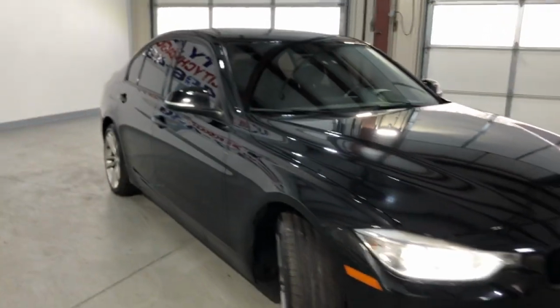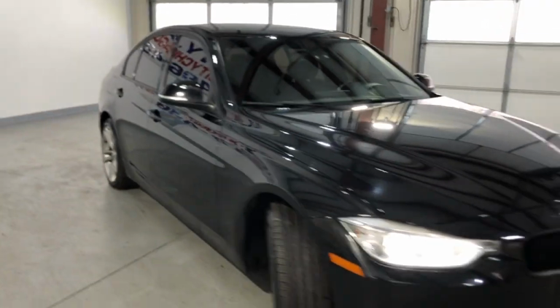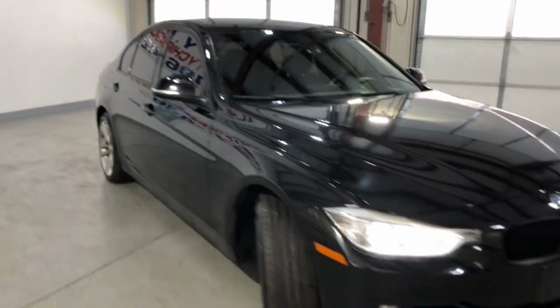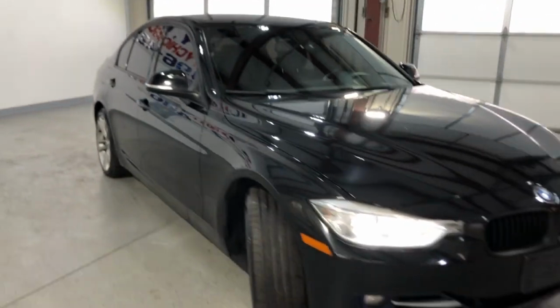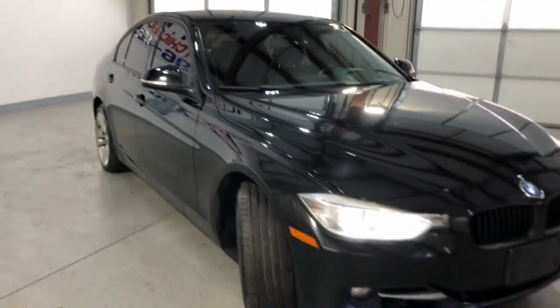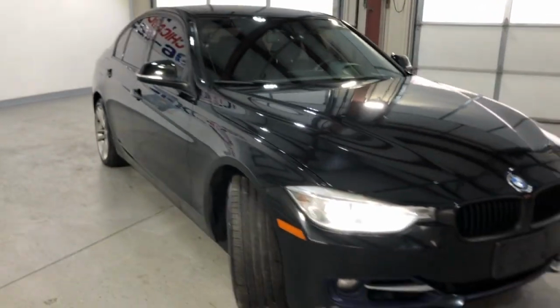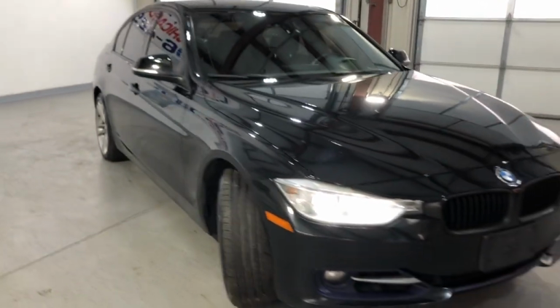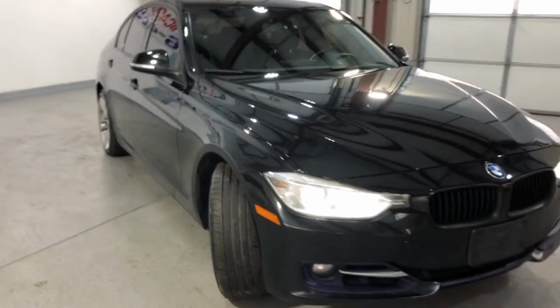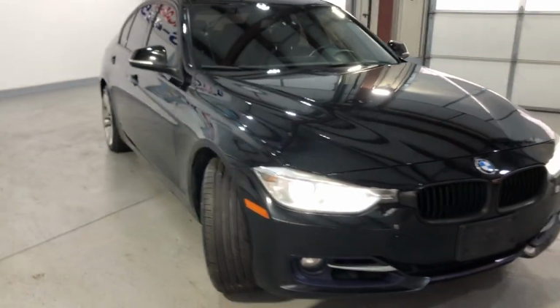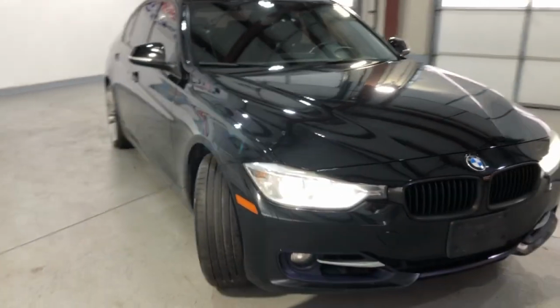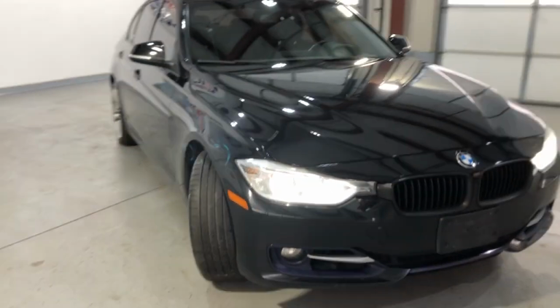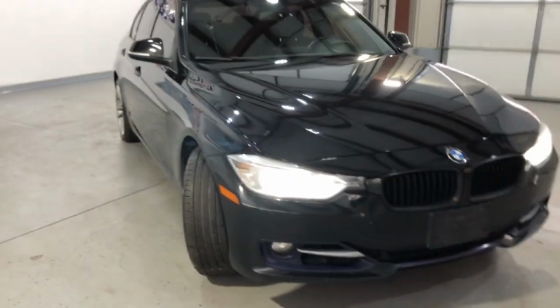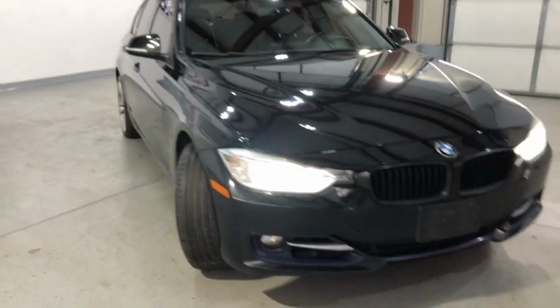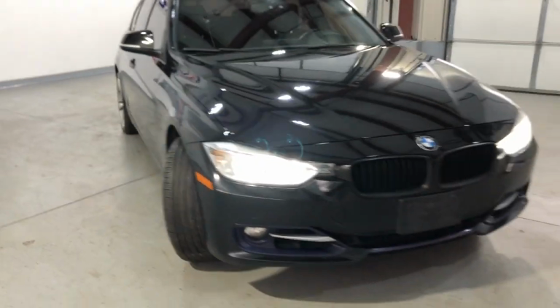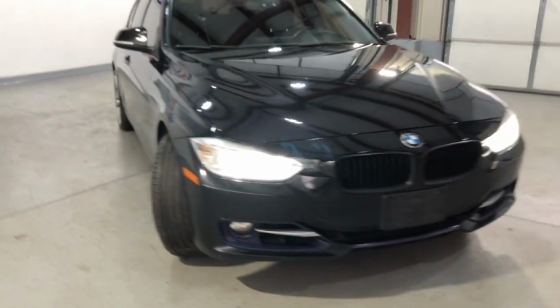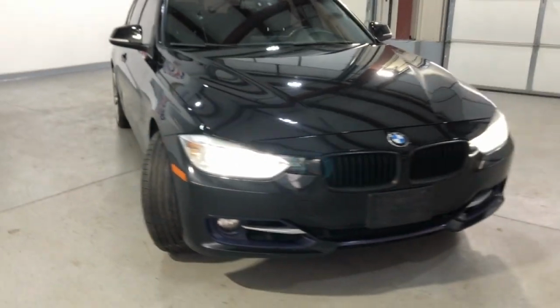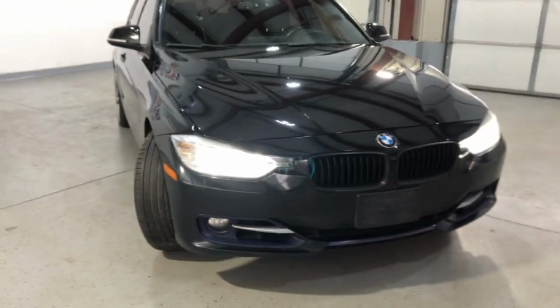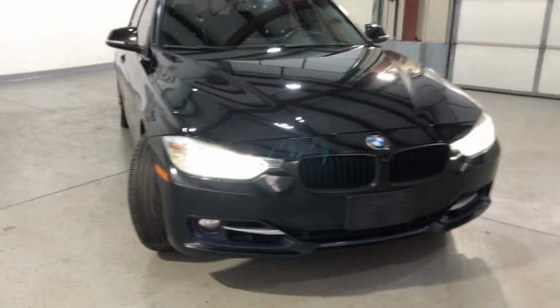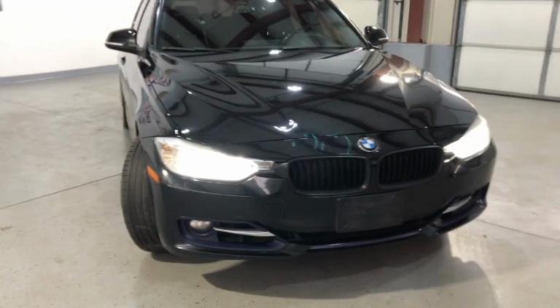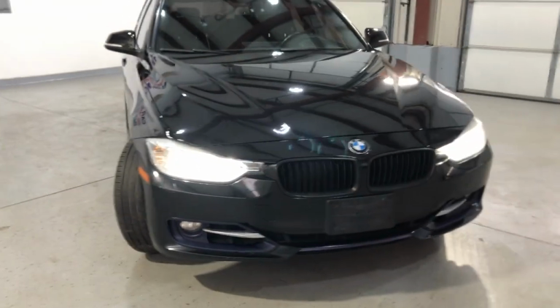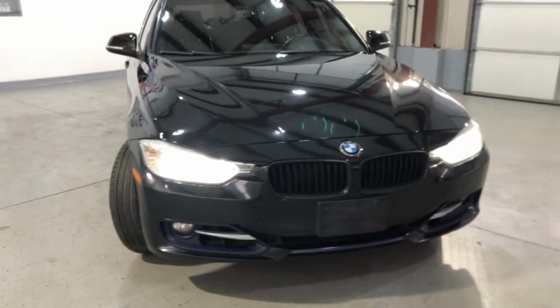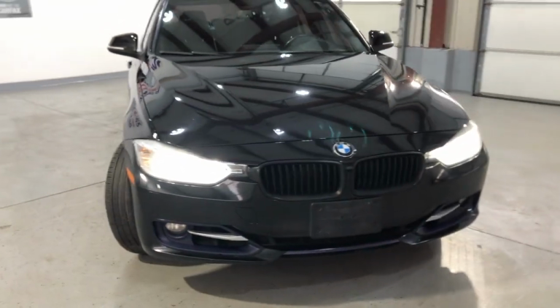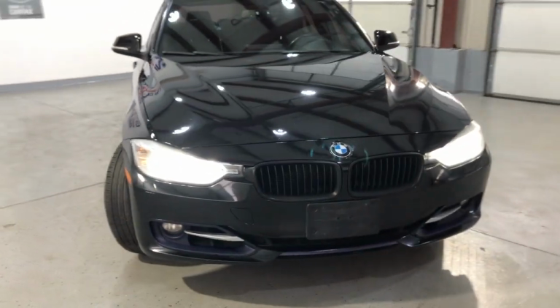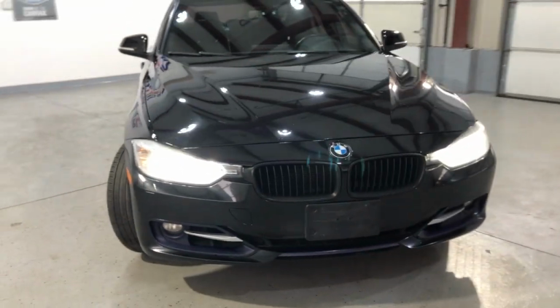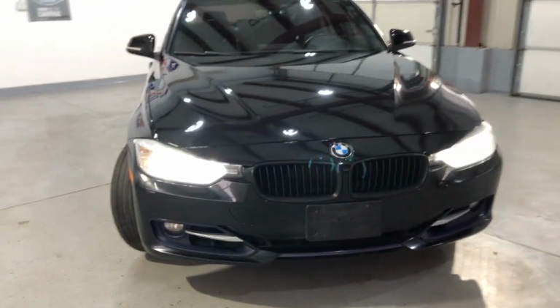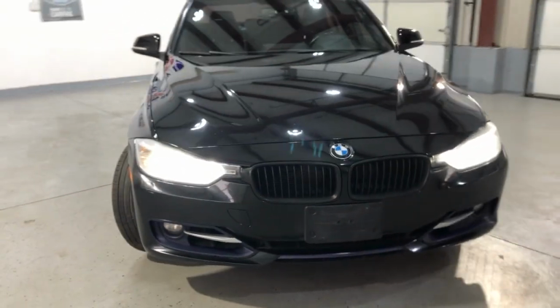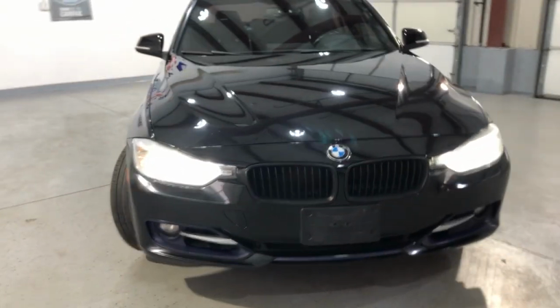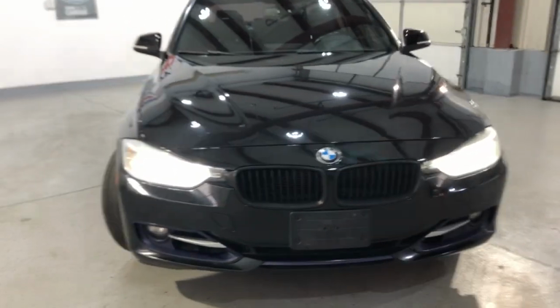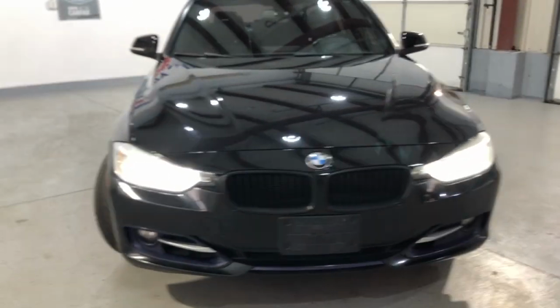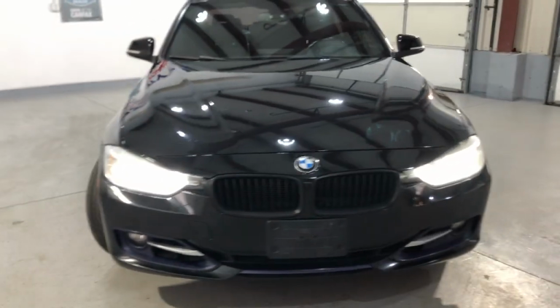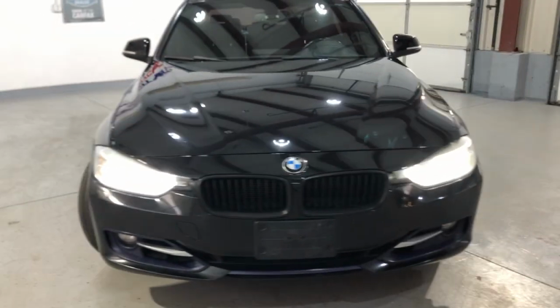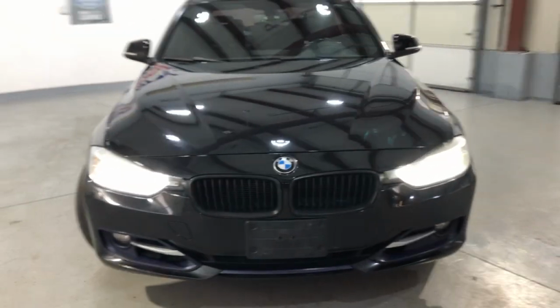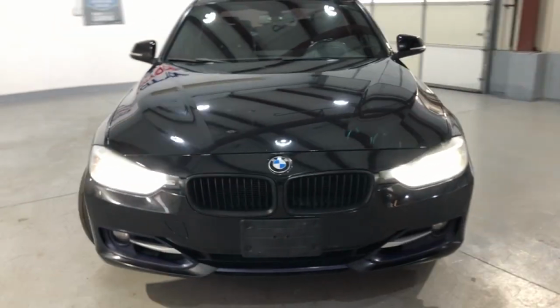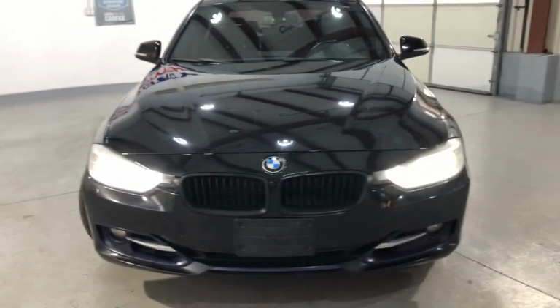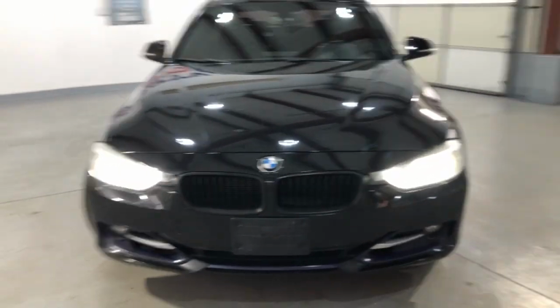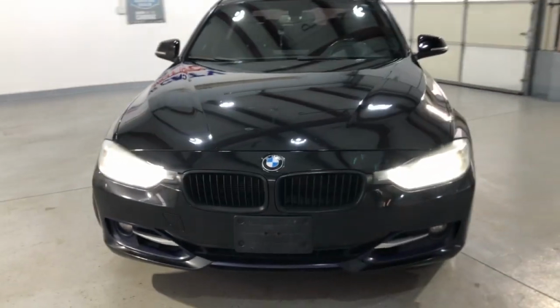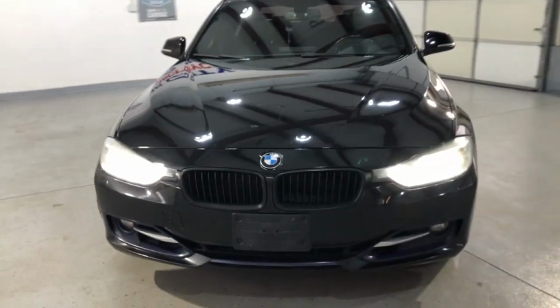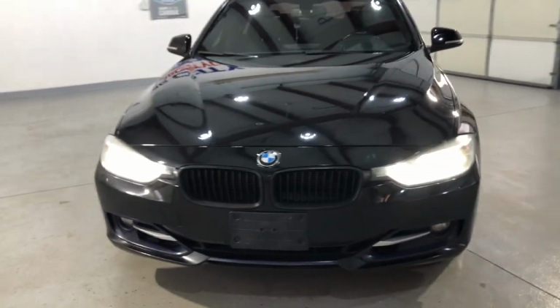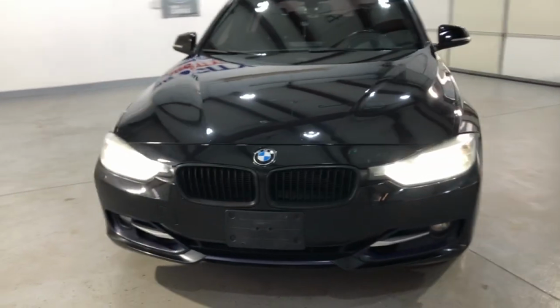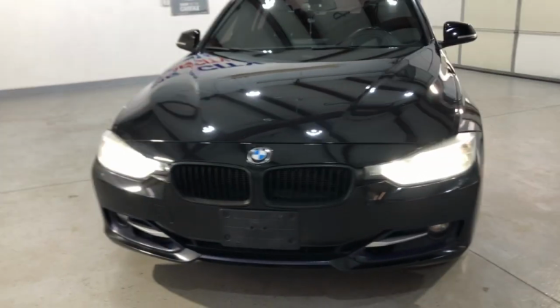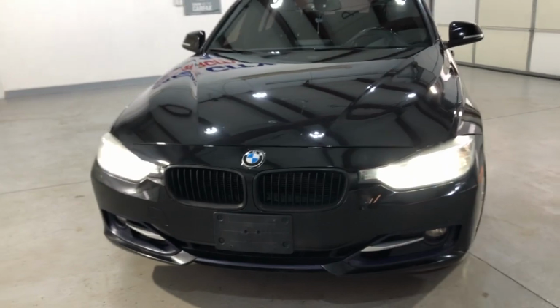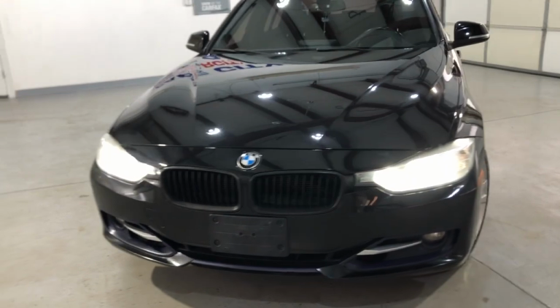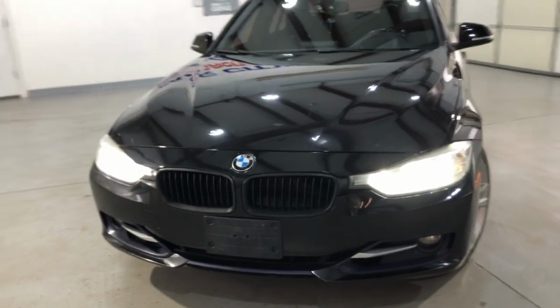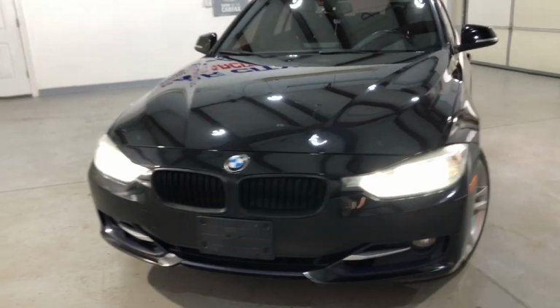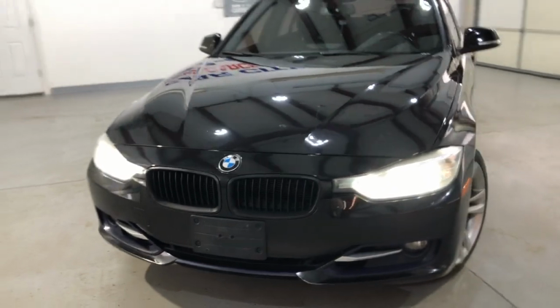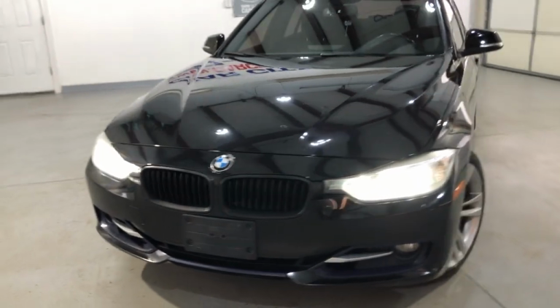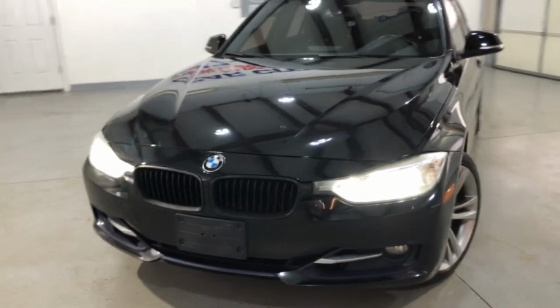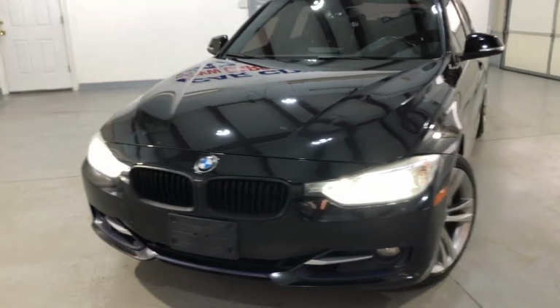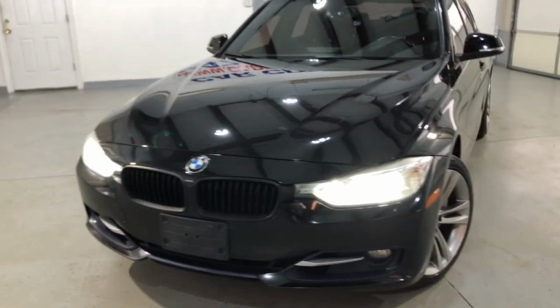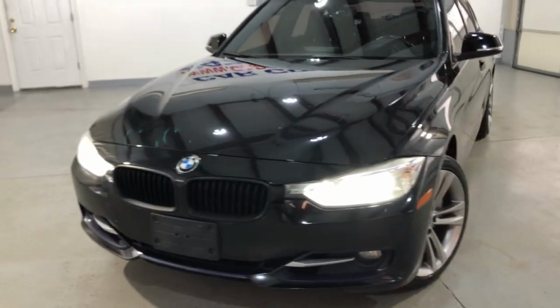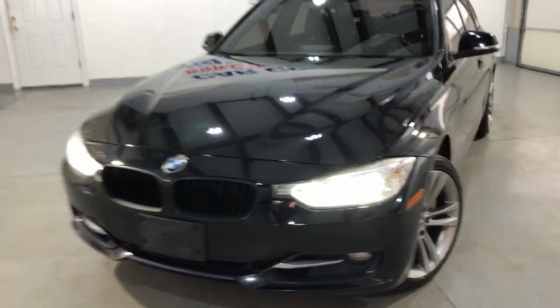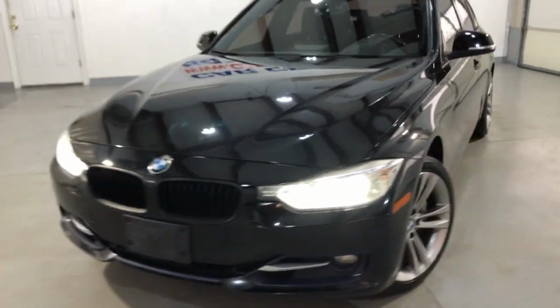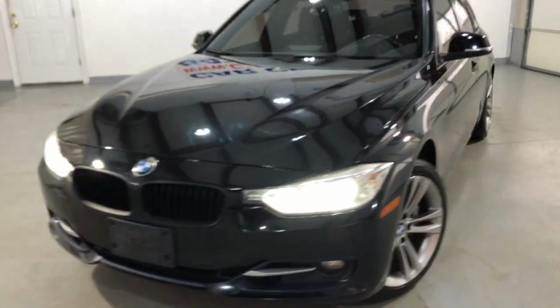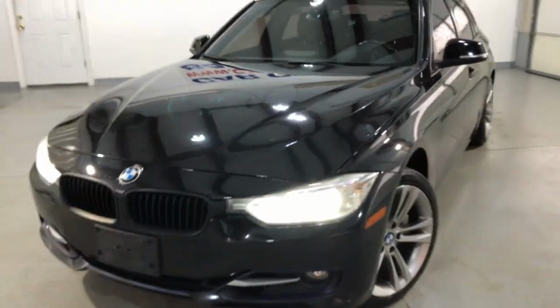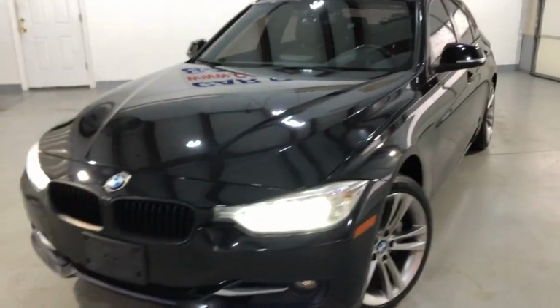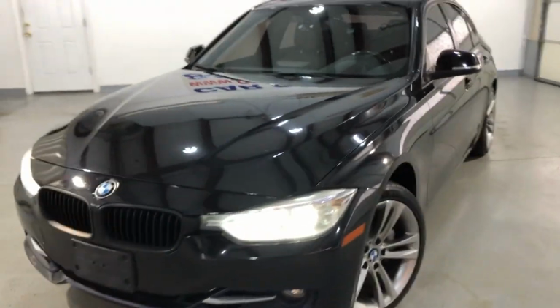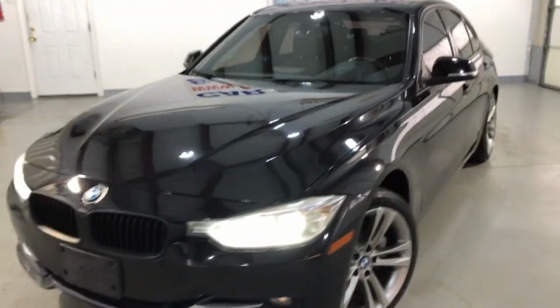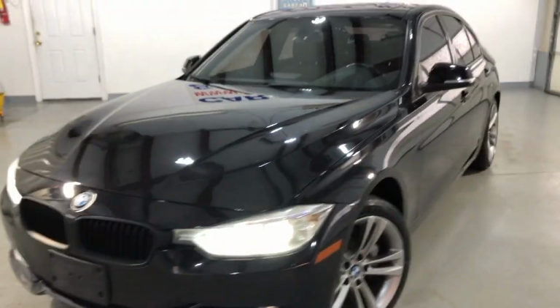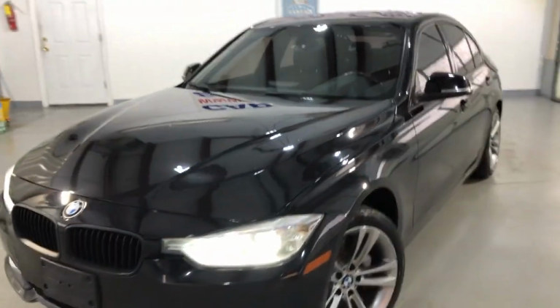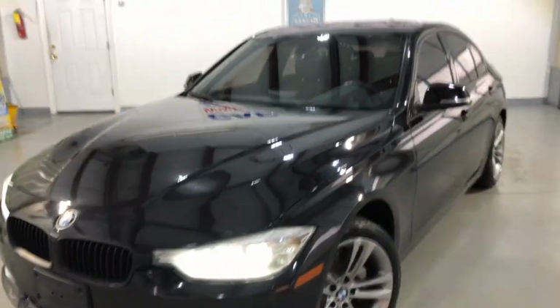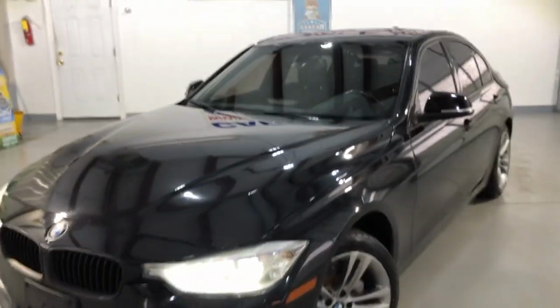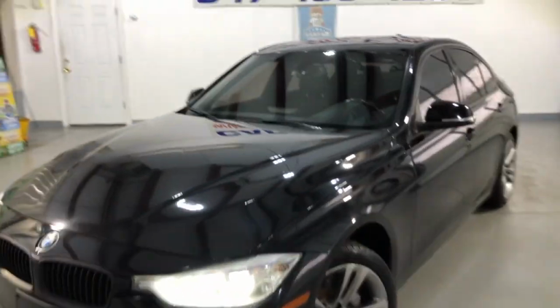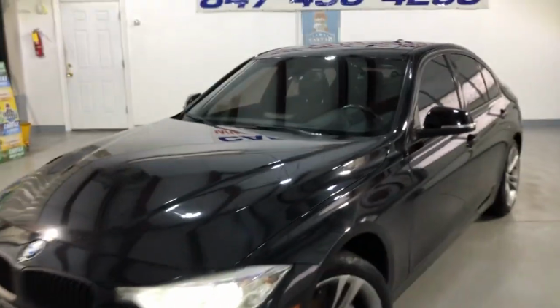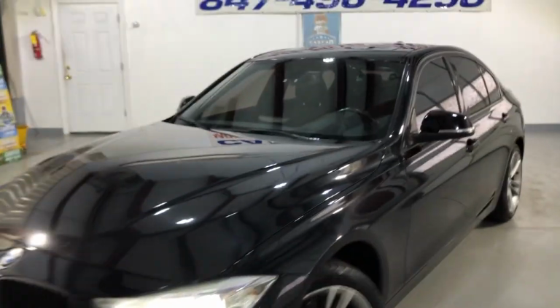It runs and drives great — front-row ready. It's been detailed and inspected and is in great shape.